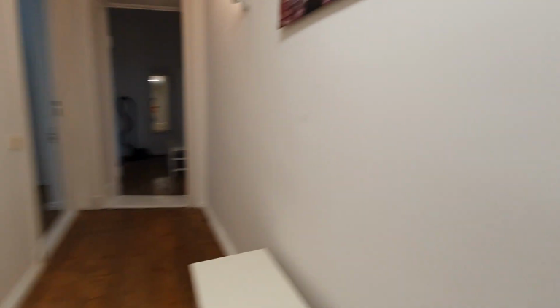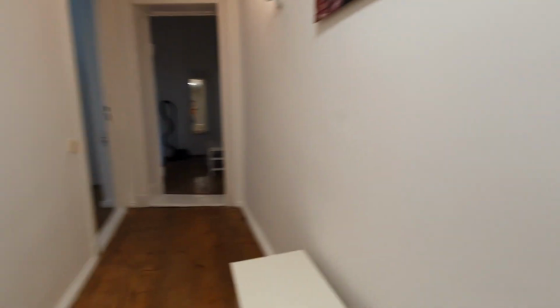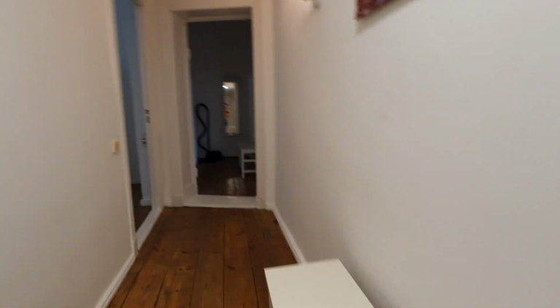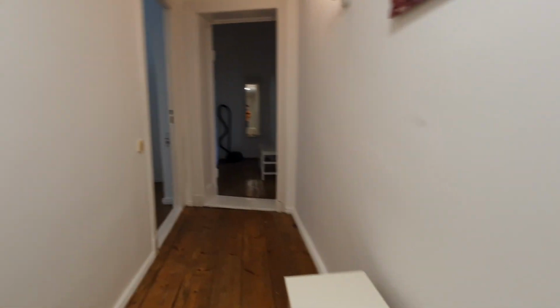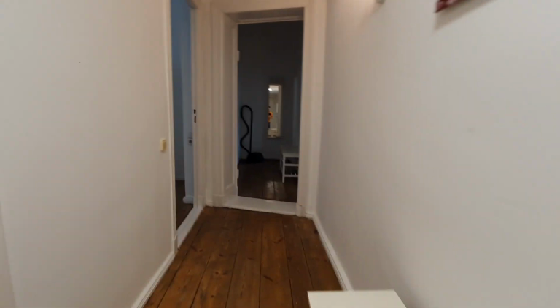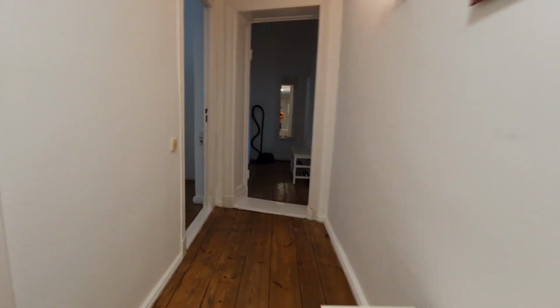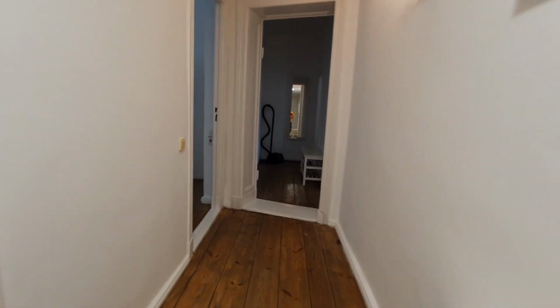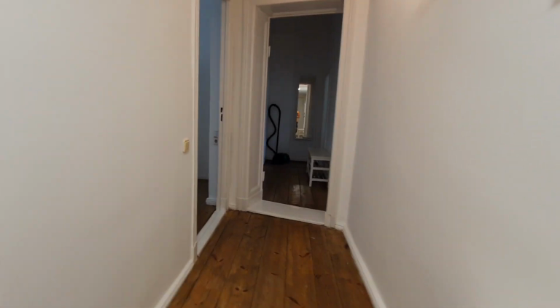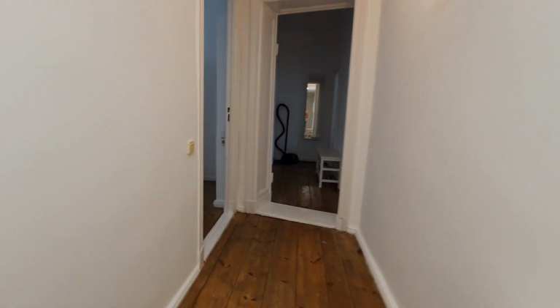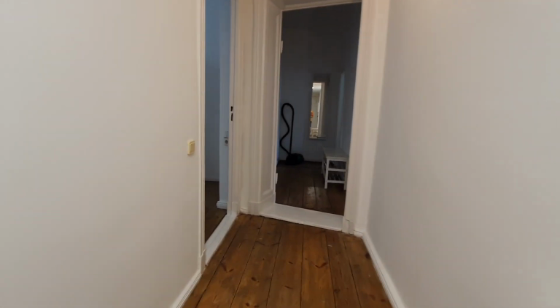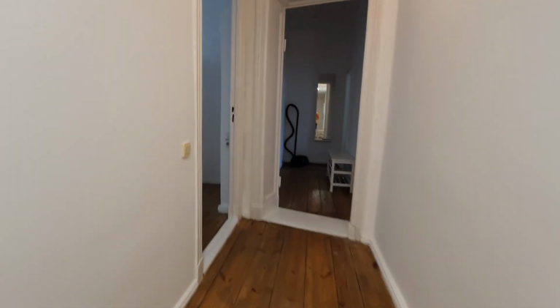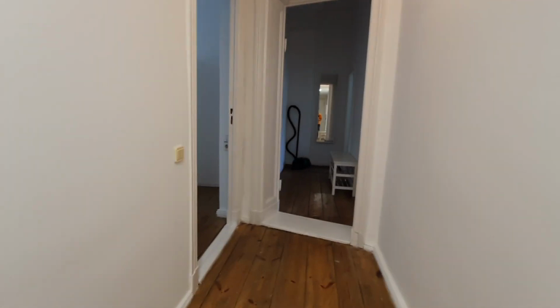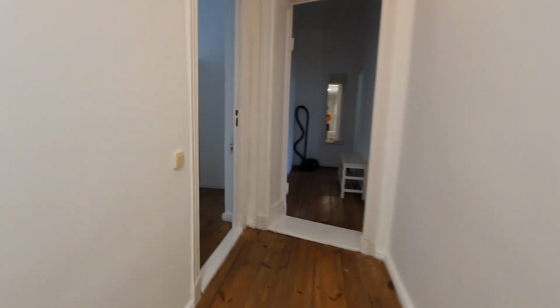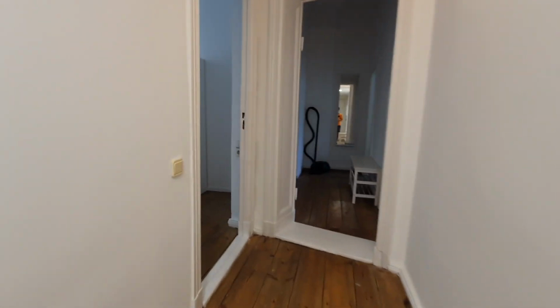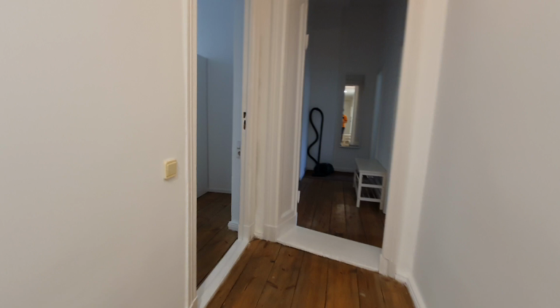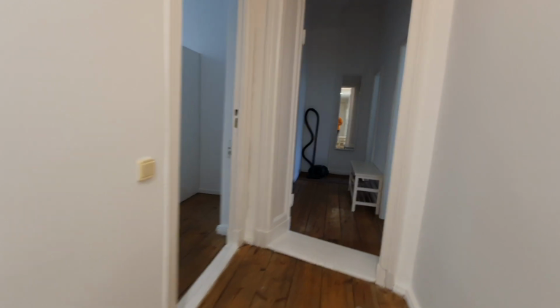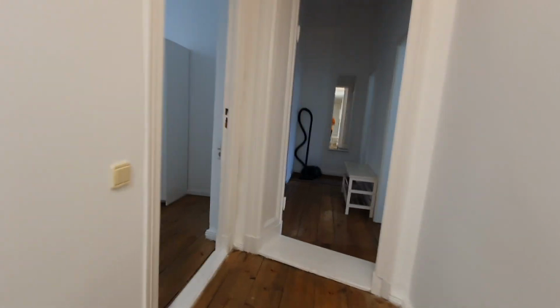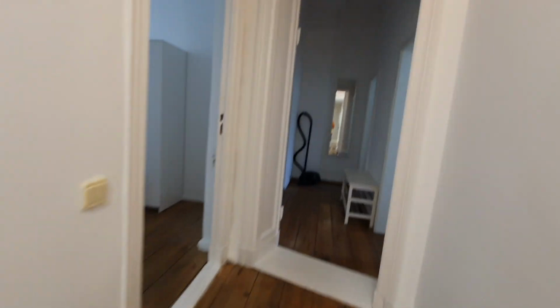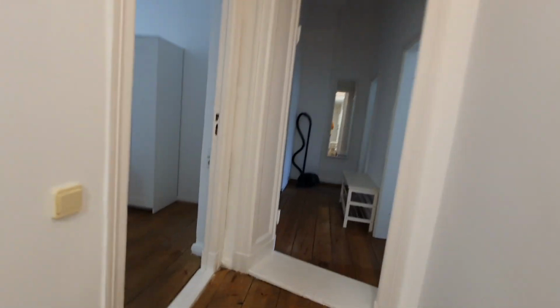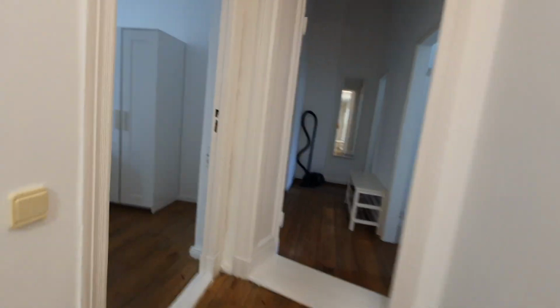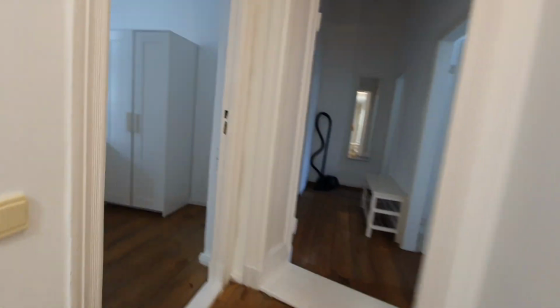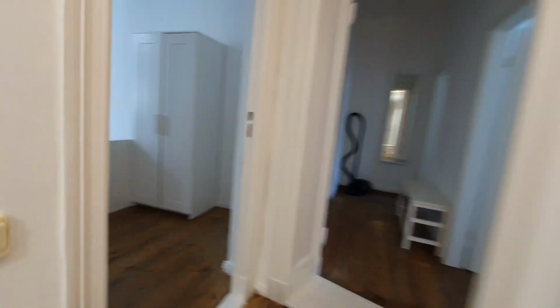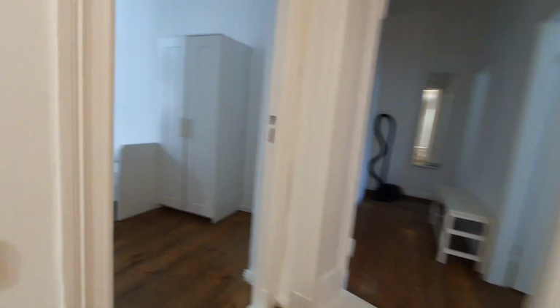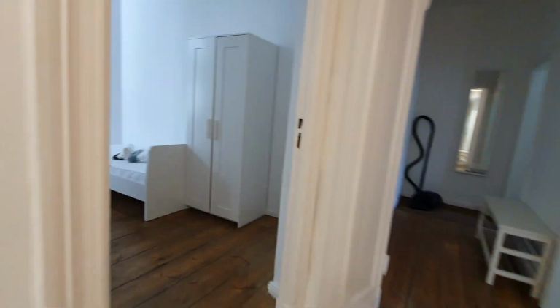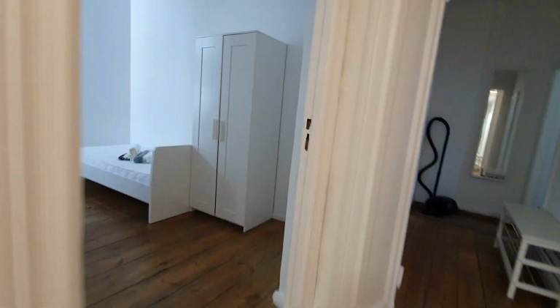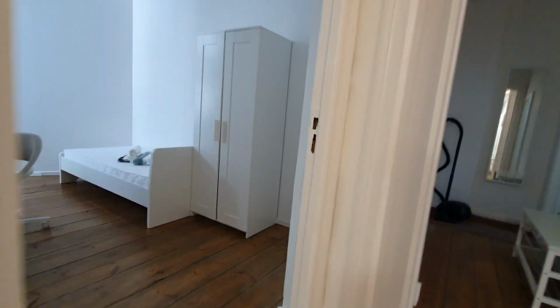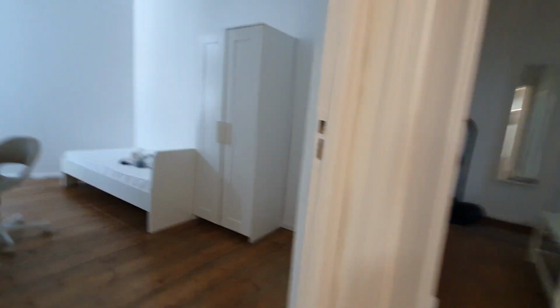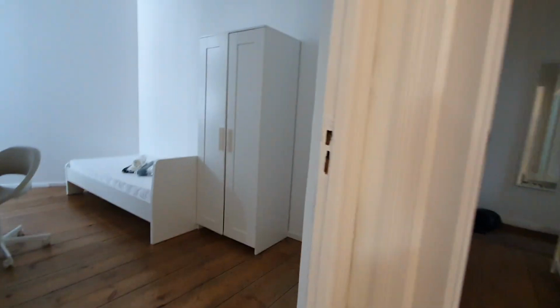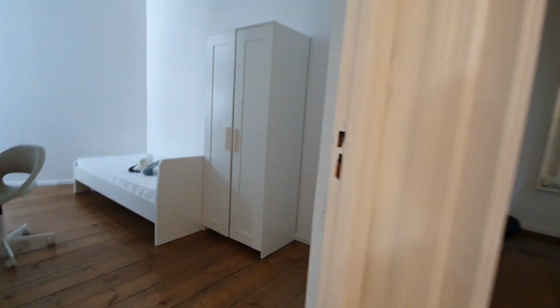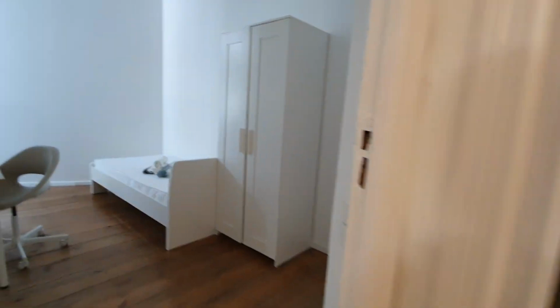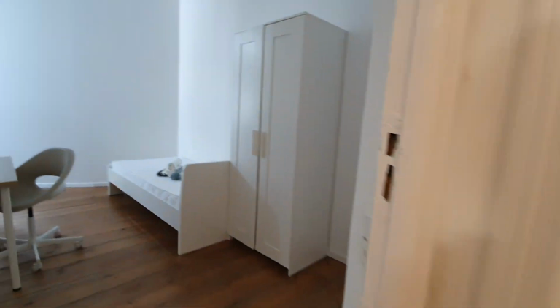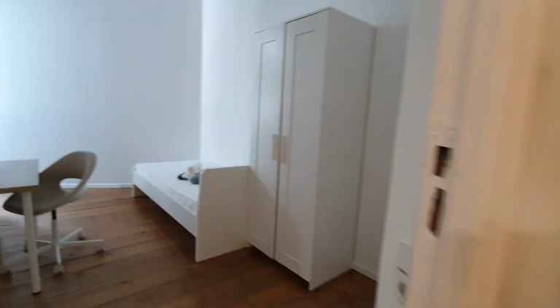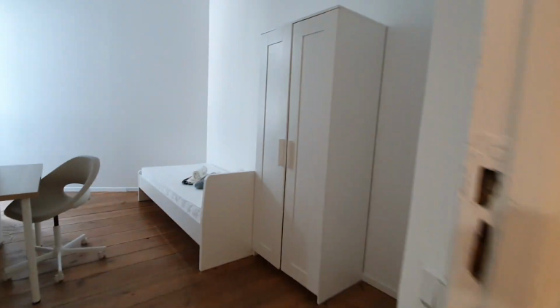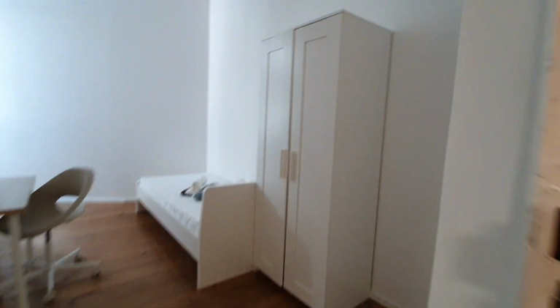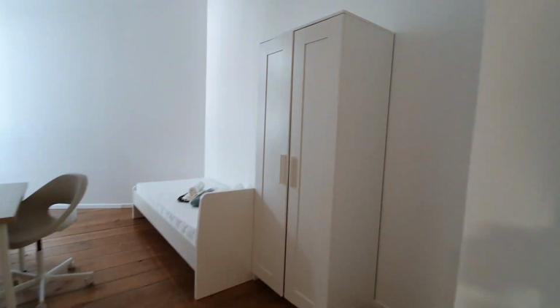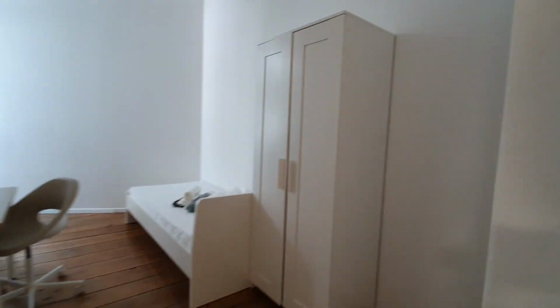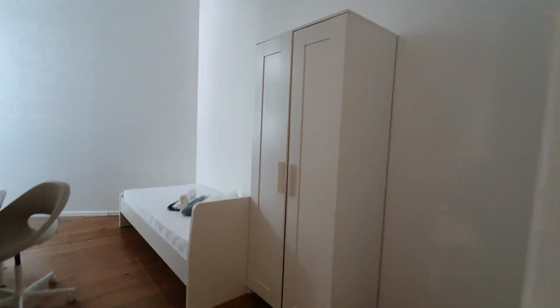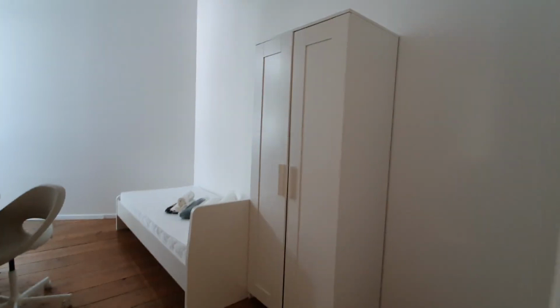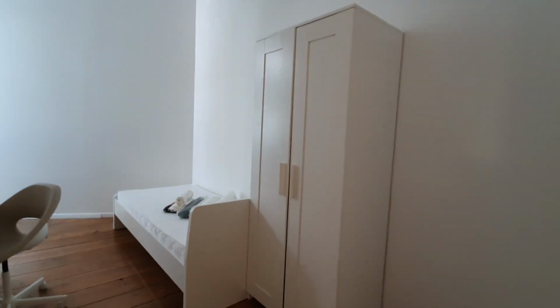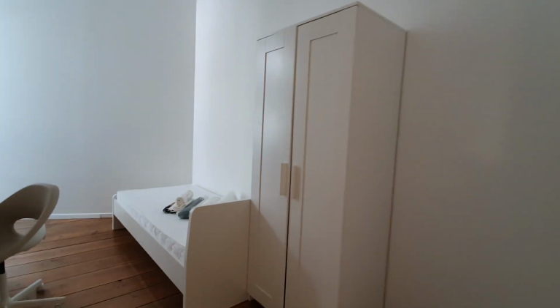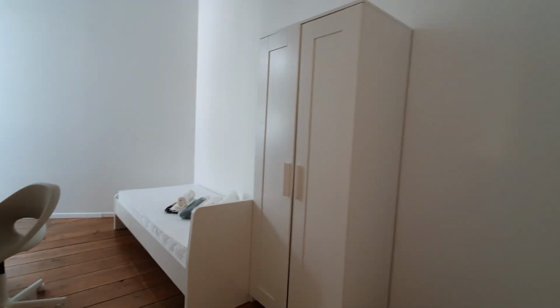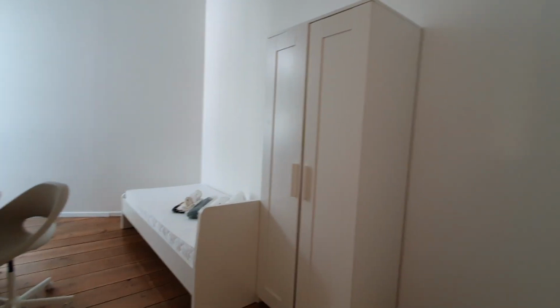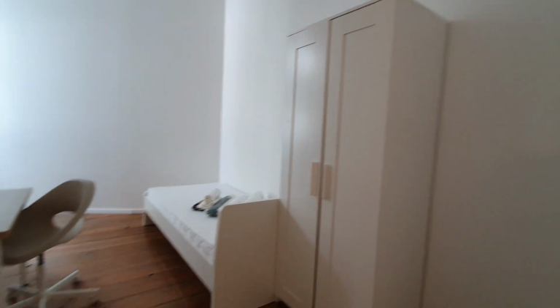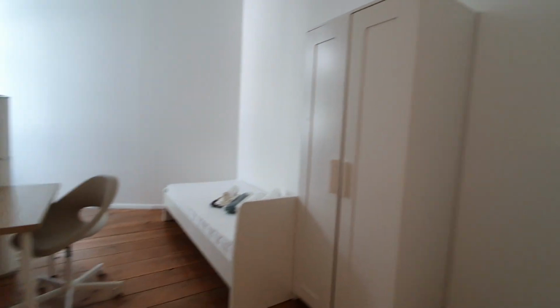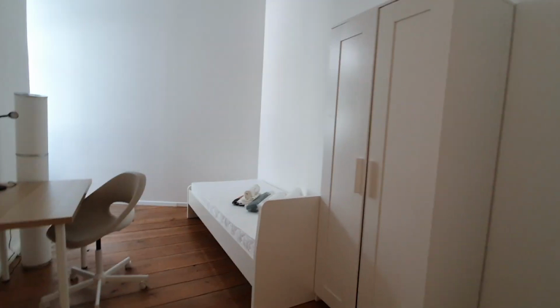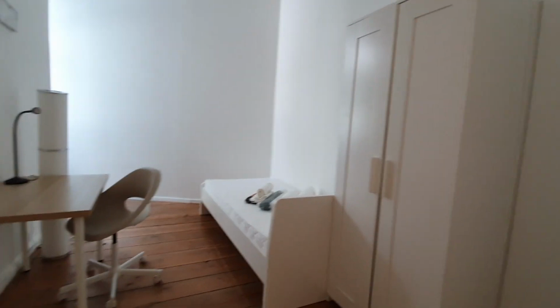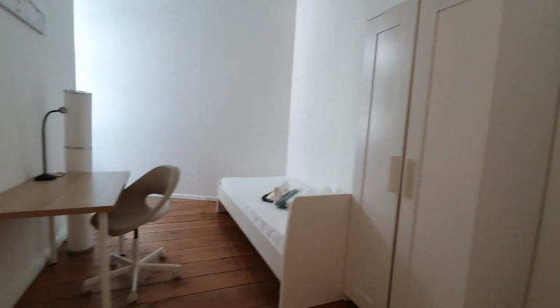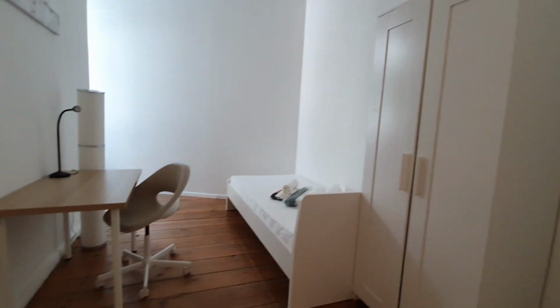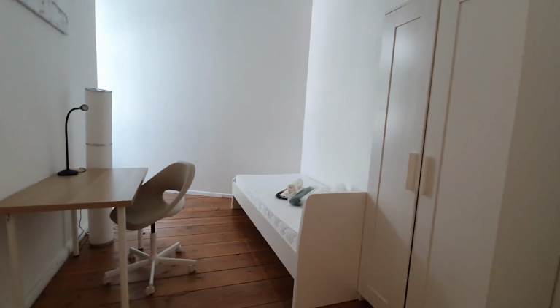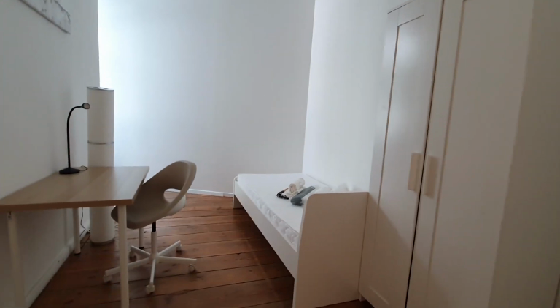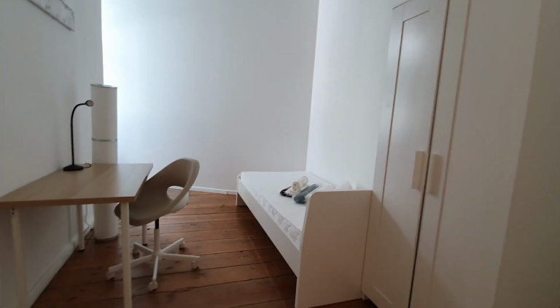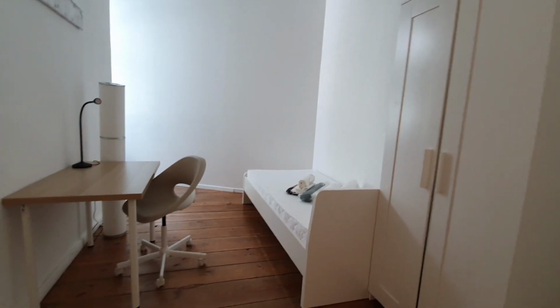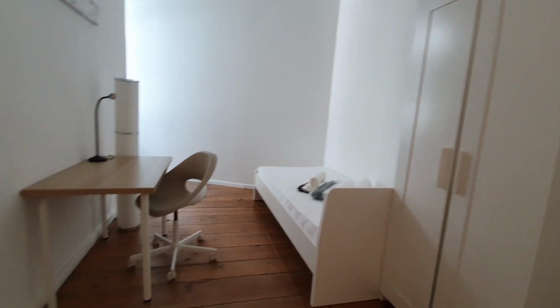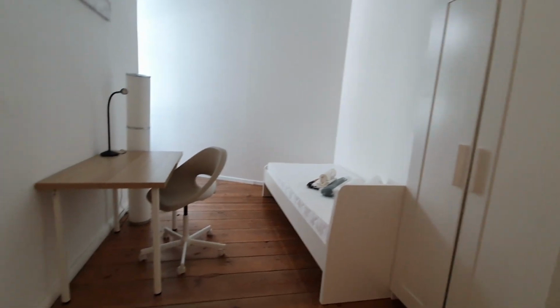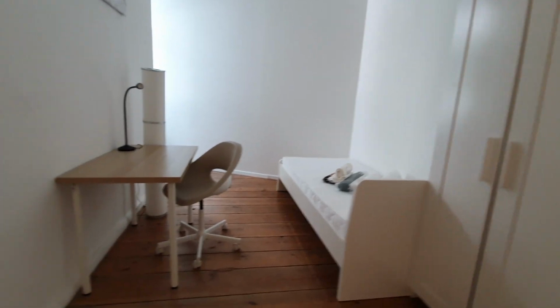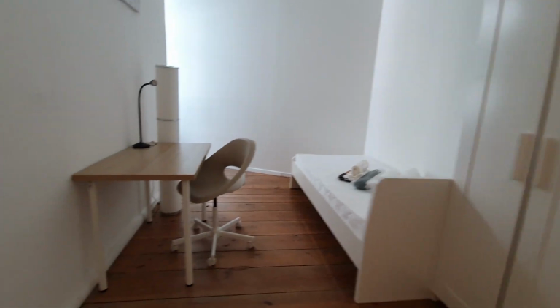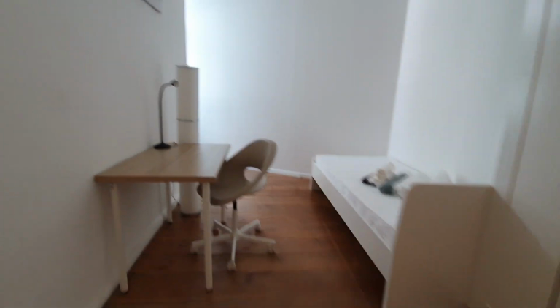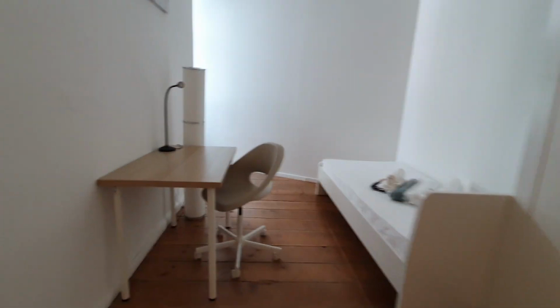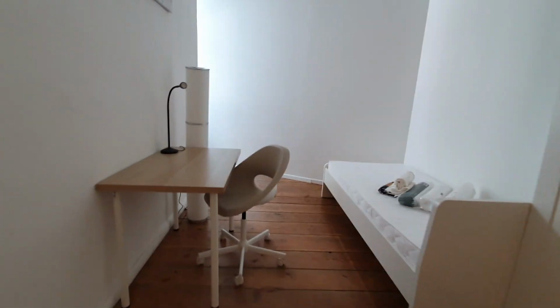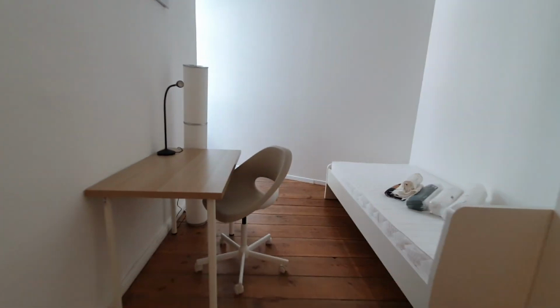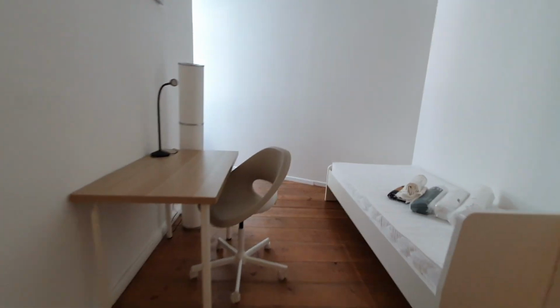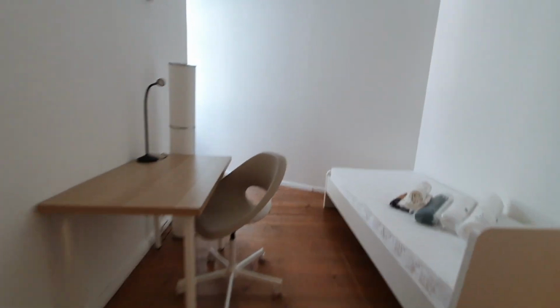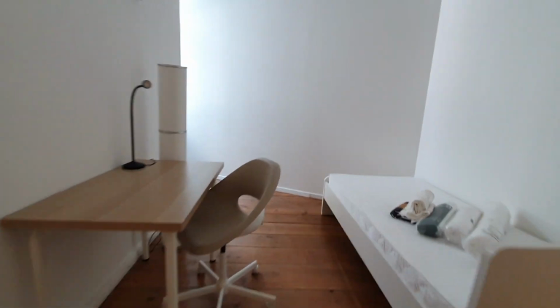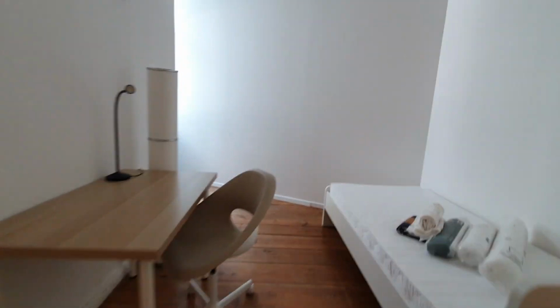Now let me show you the bedrooms. This will be bedroom number 1. Here is the wardrobe, single bed, and desktop.